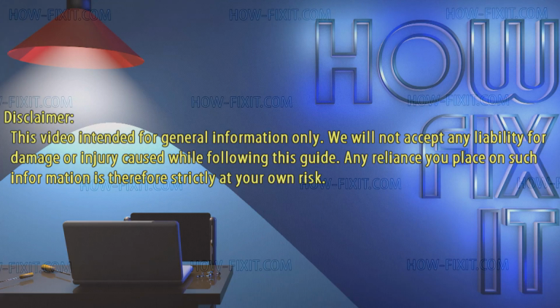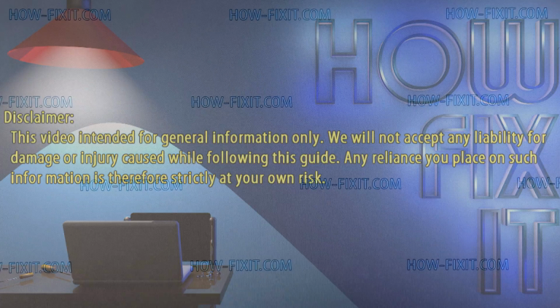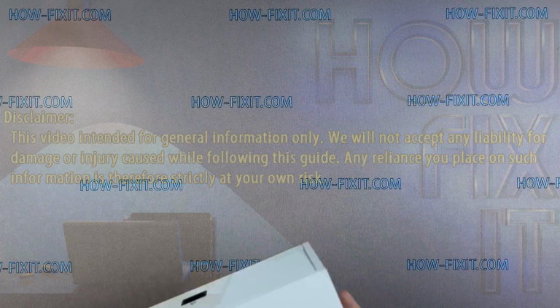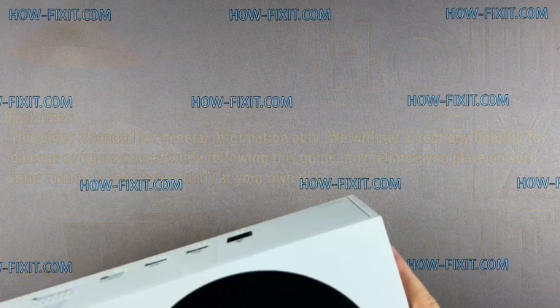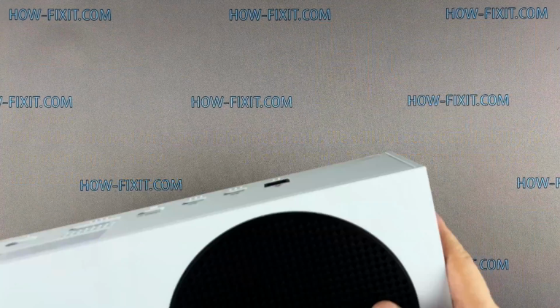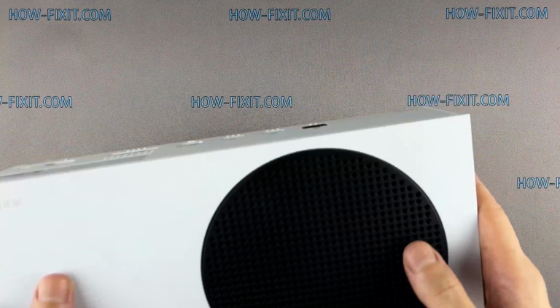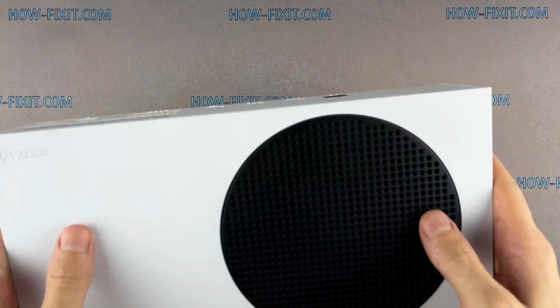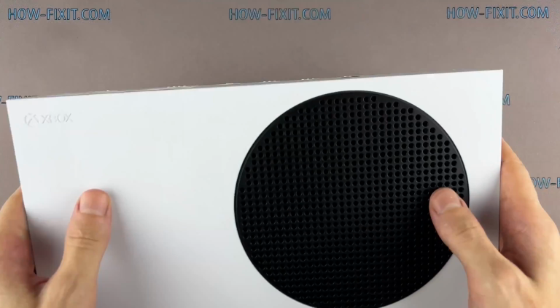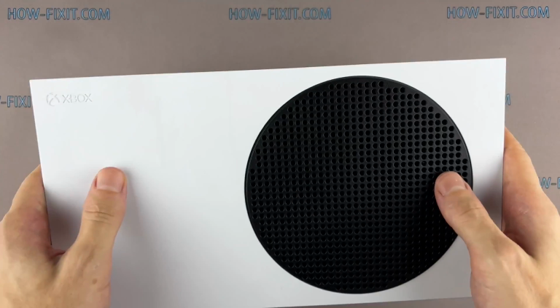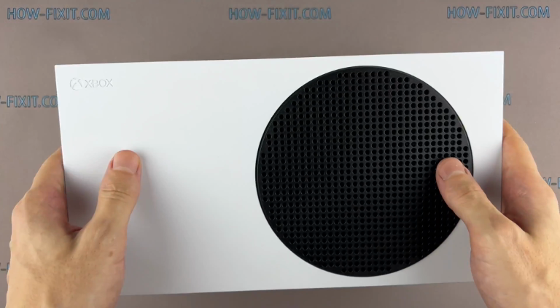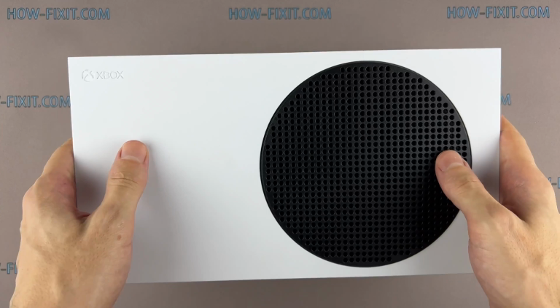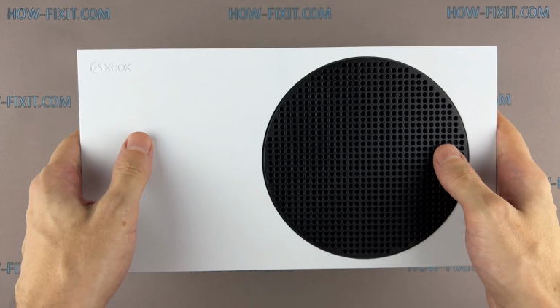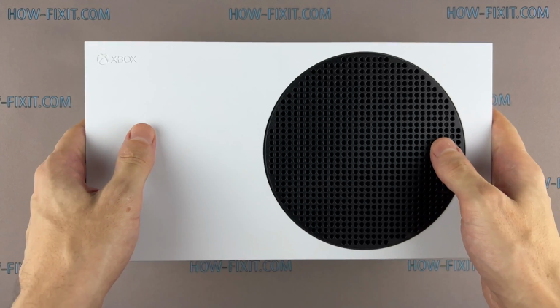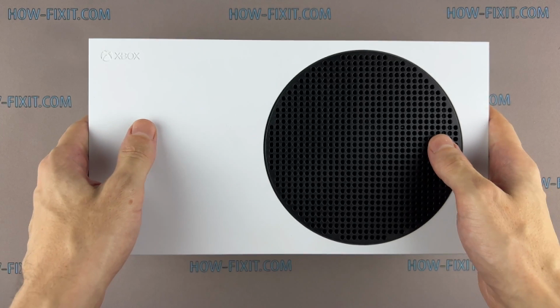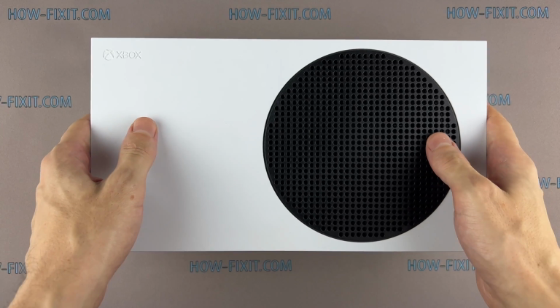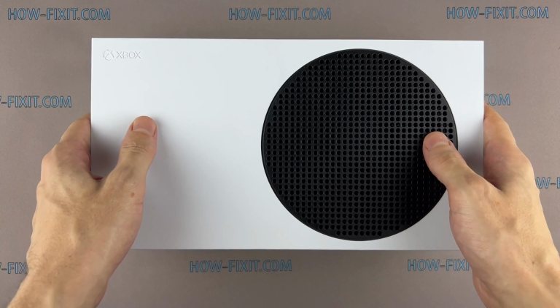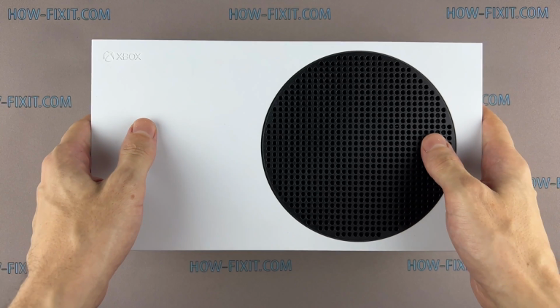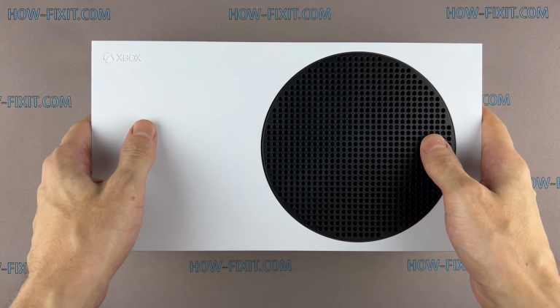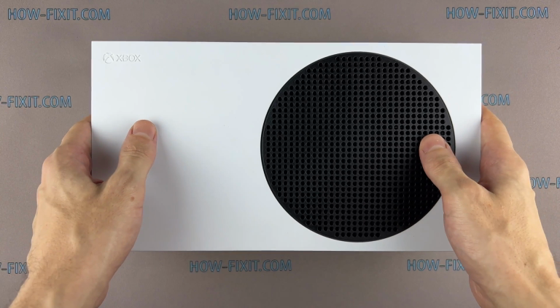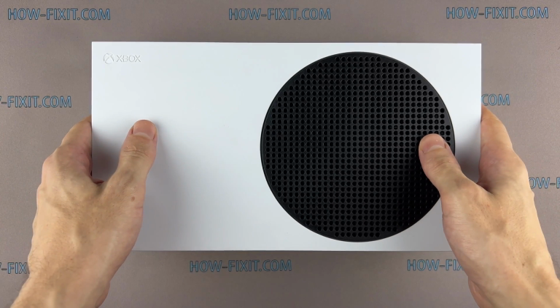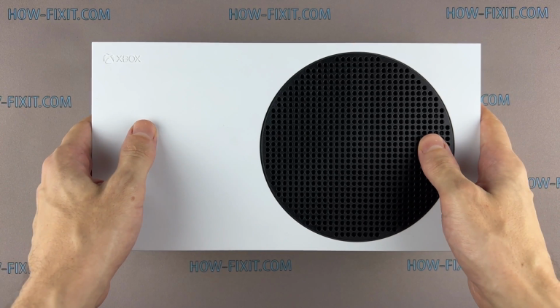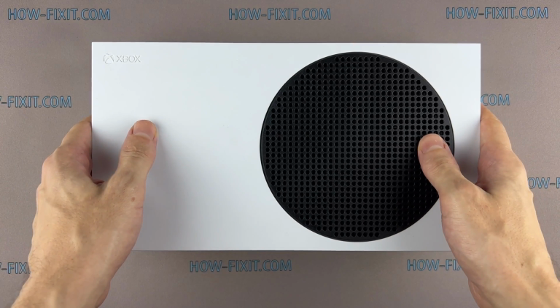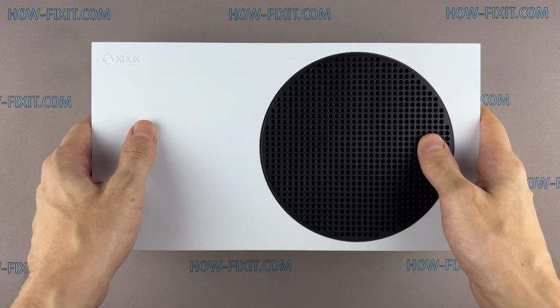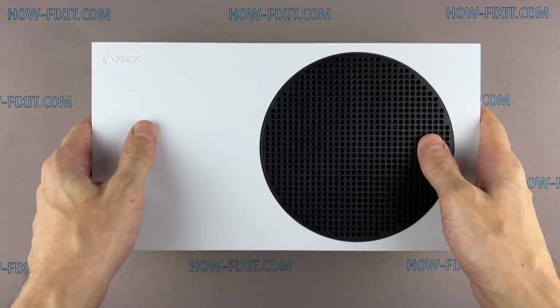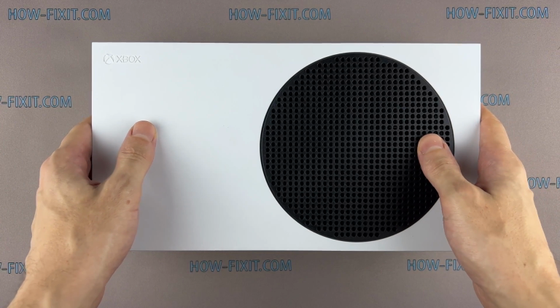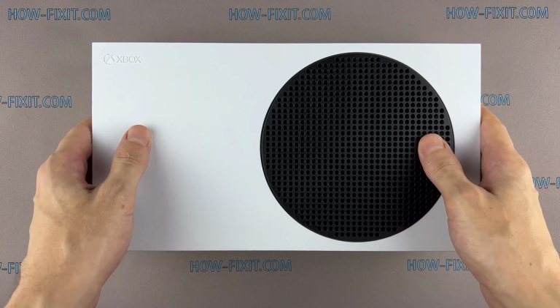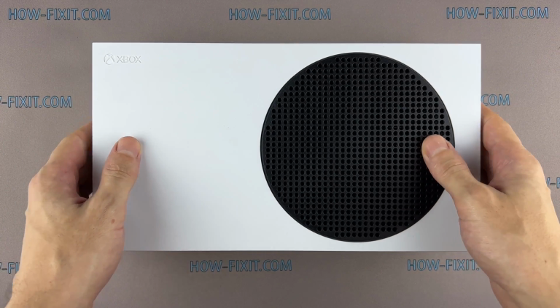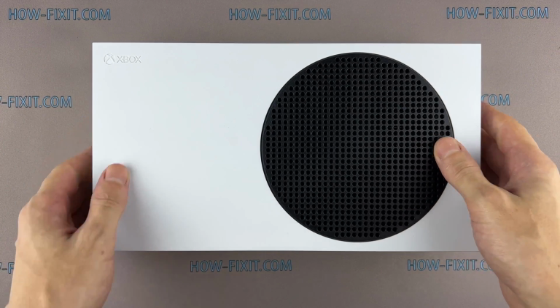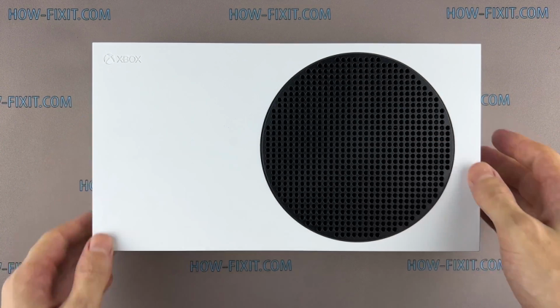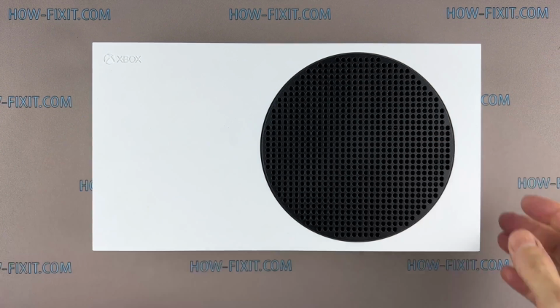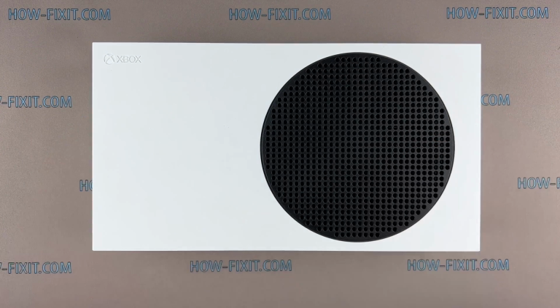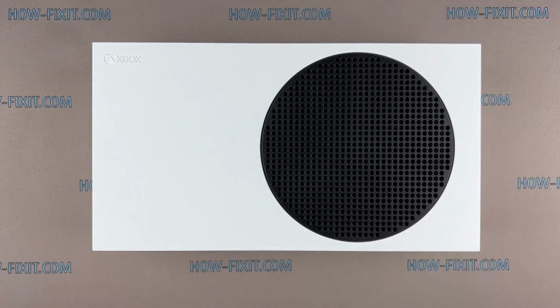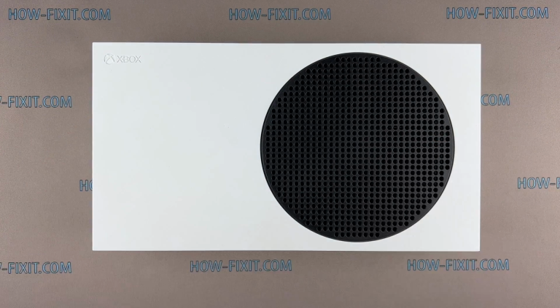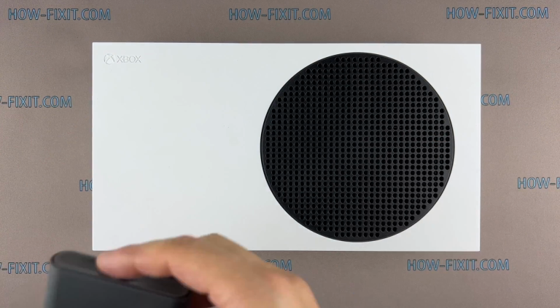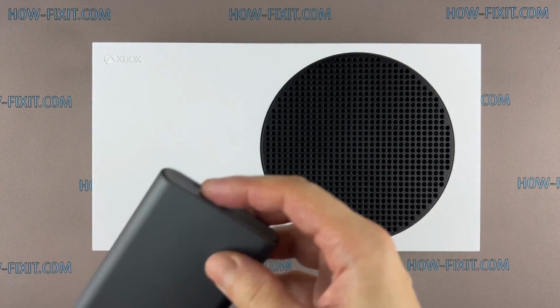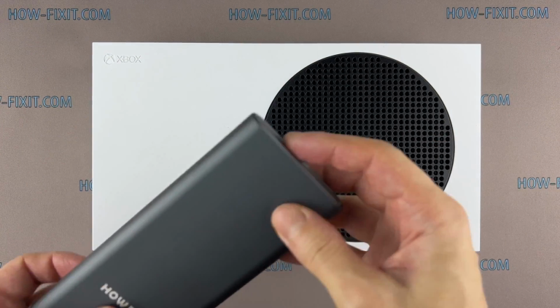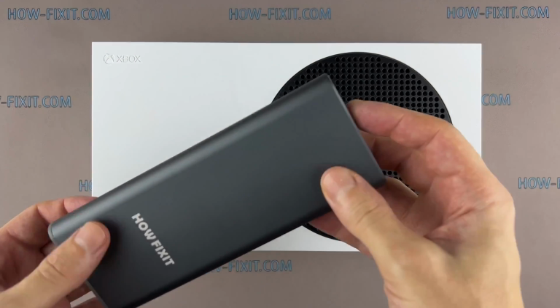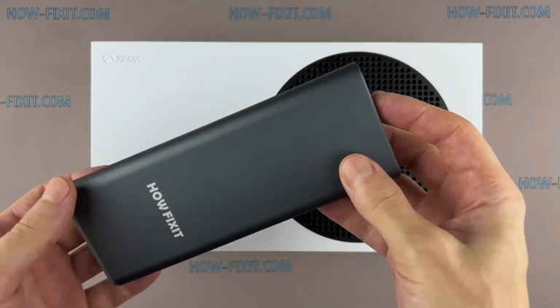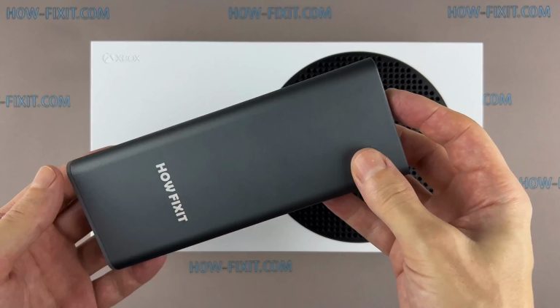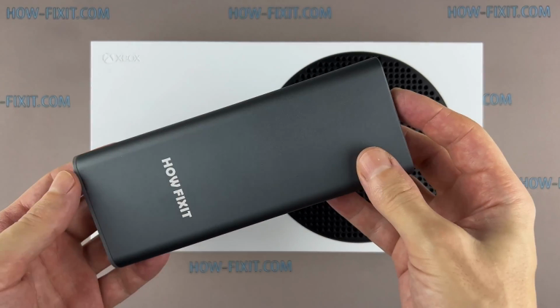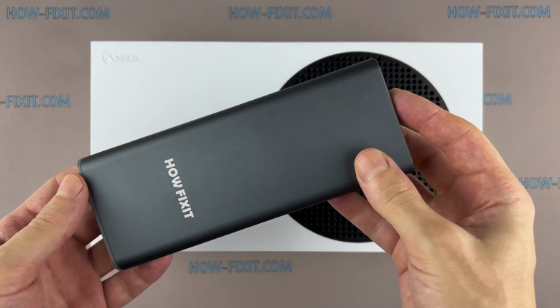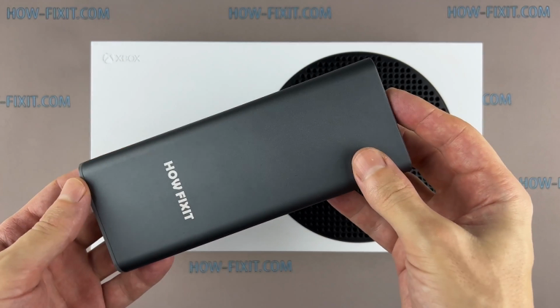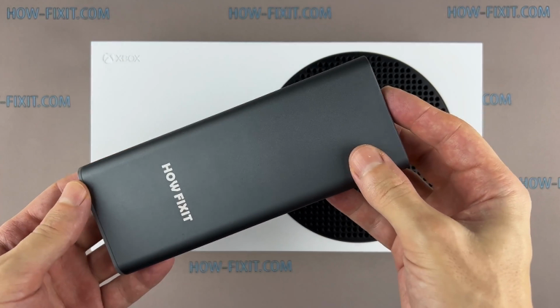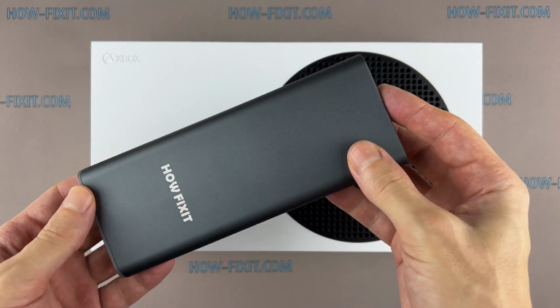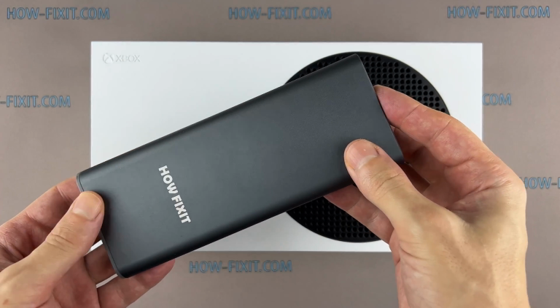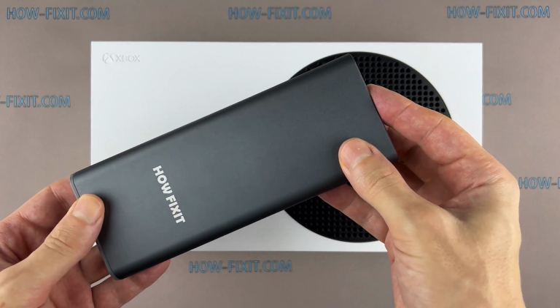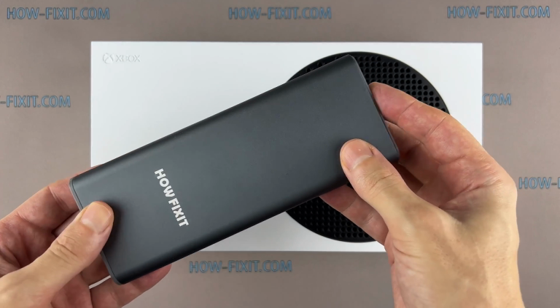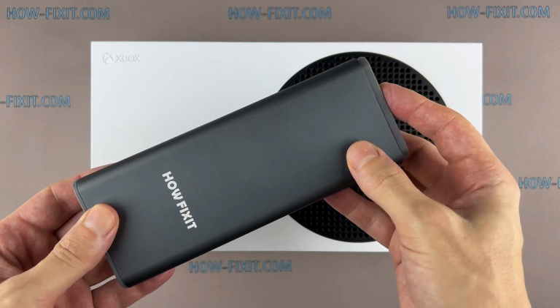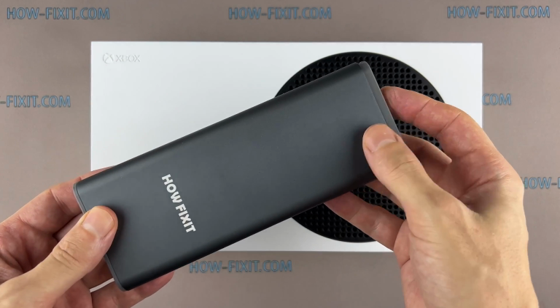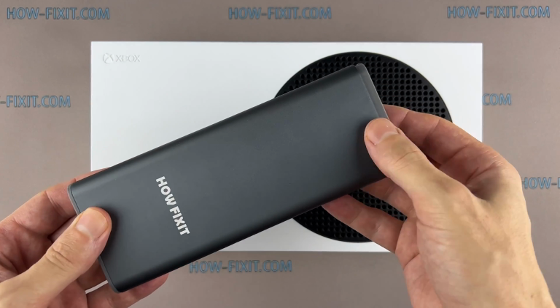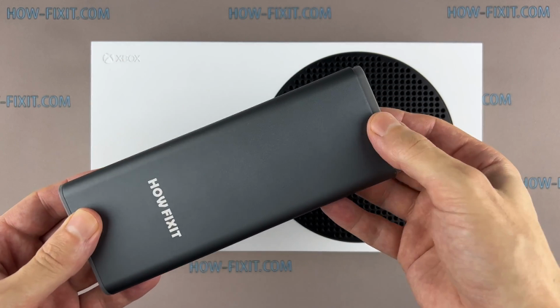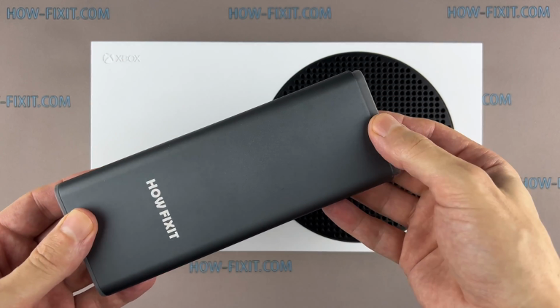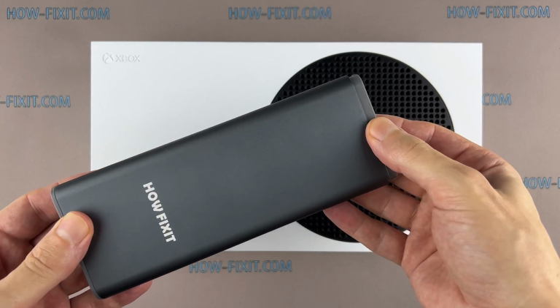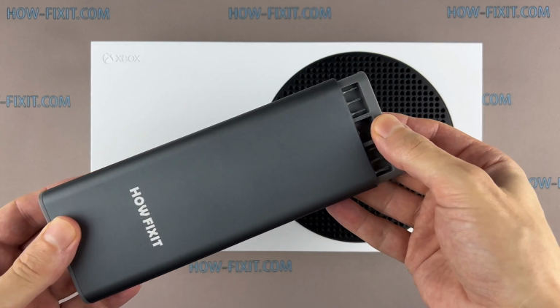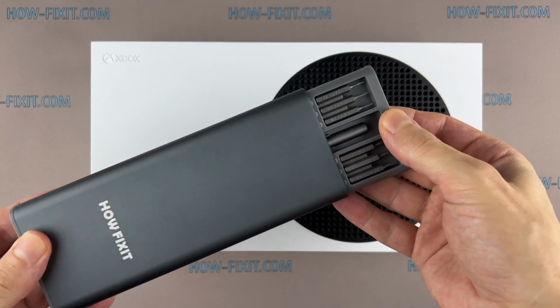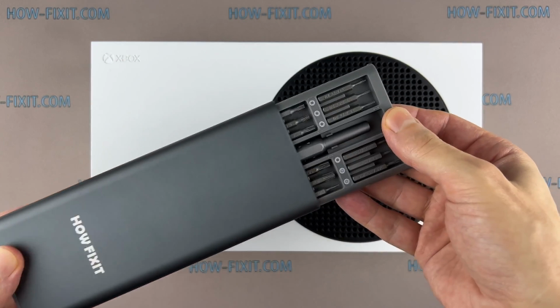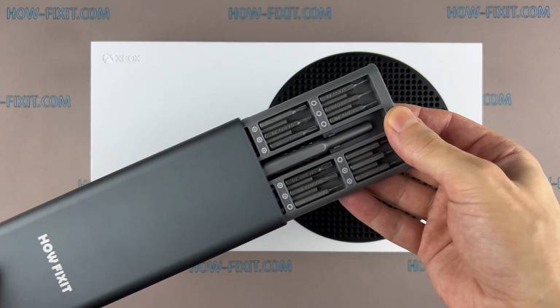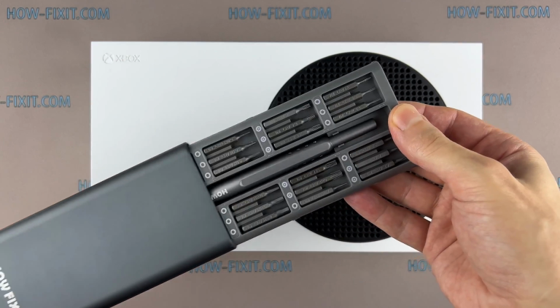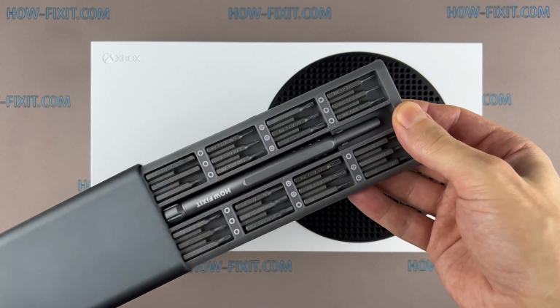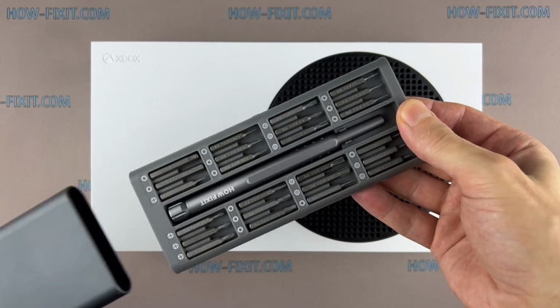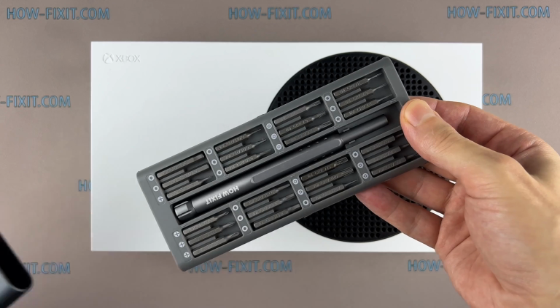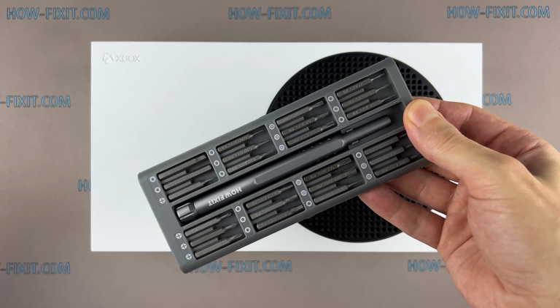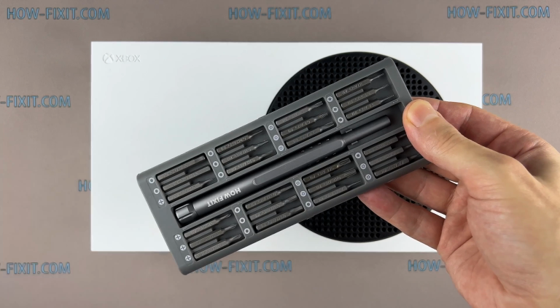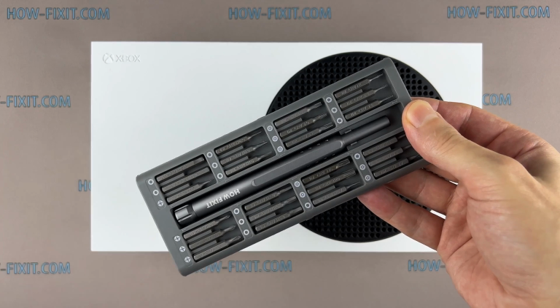Hi everyone, welcome to HowFixit. In this video guide, I will show you how to replace the motherboard in the Xbox Series S.